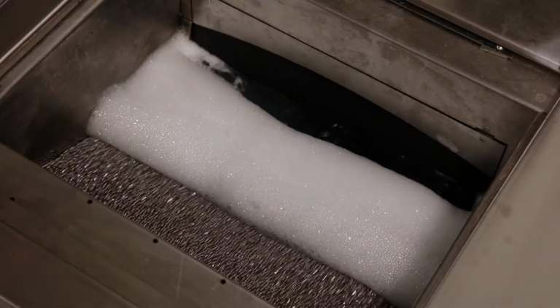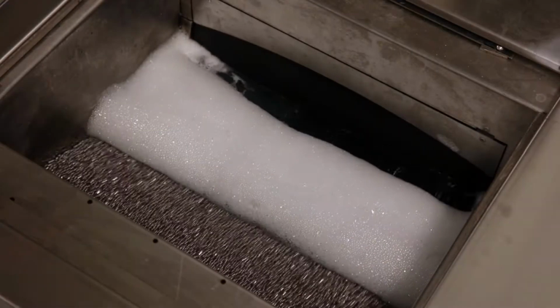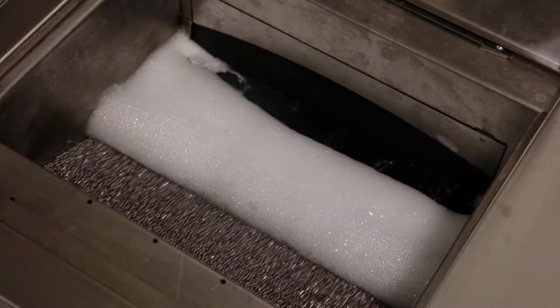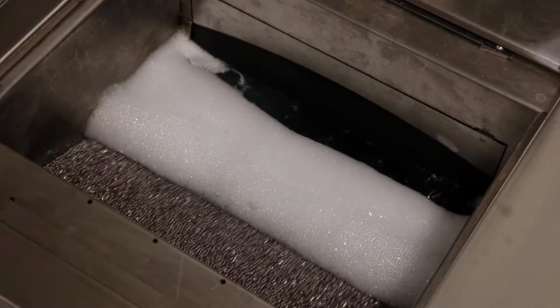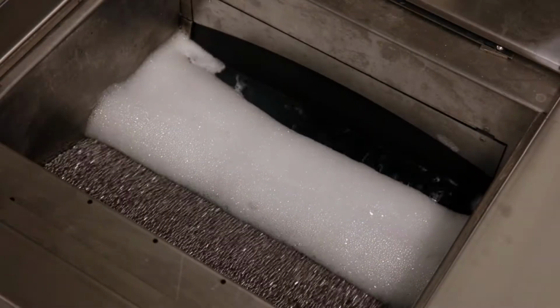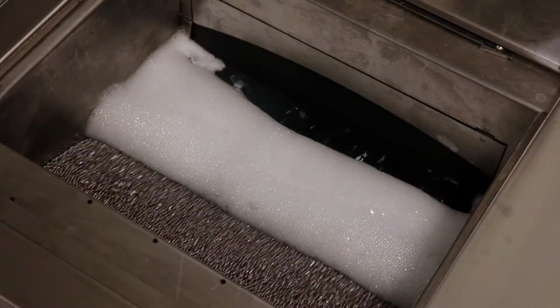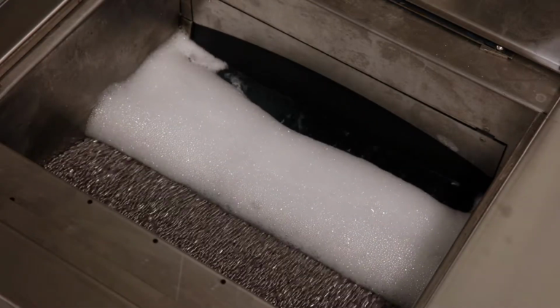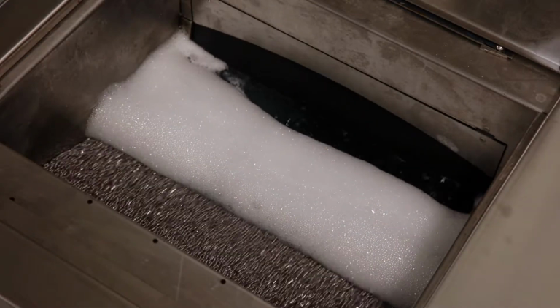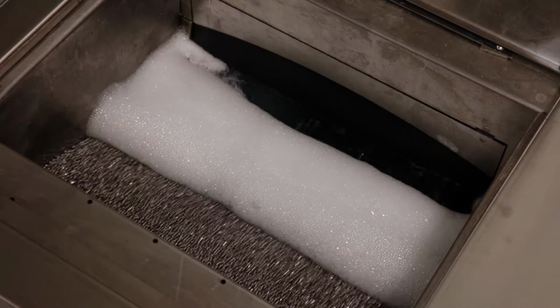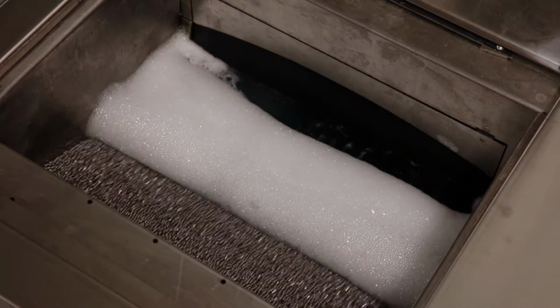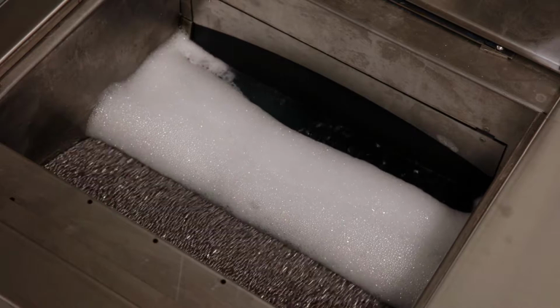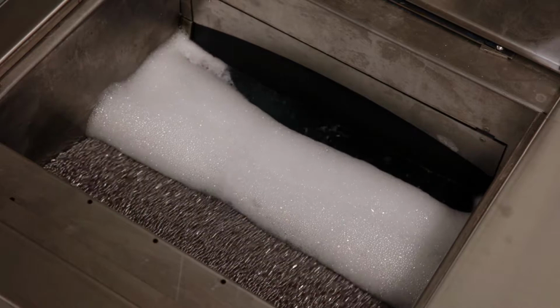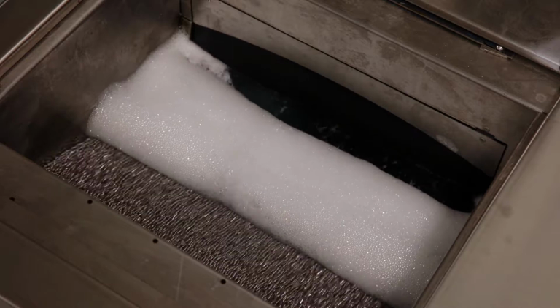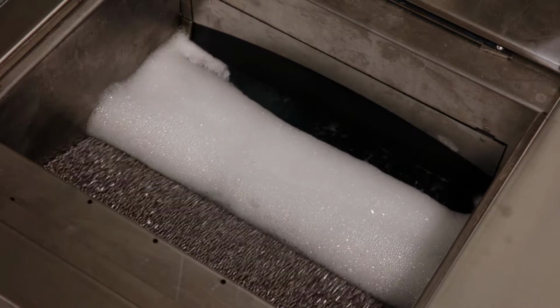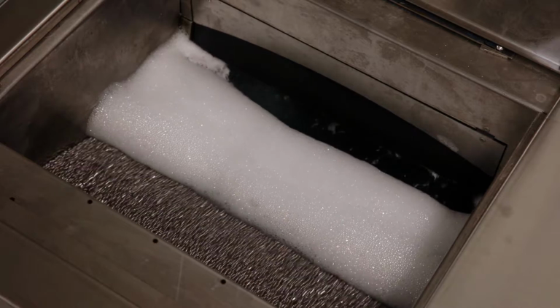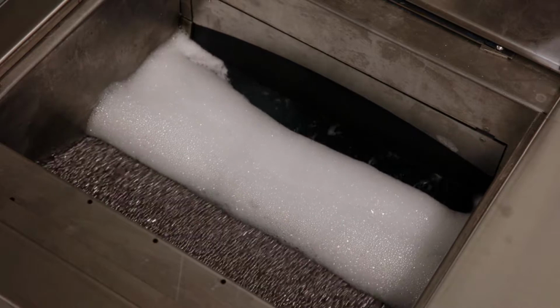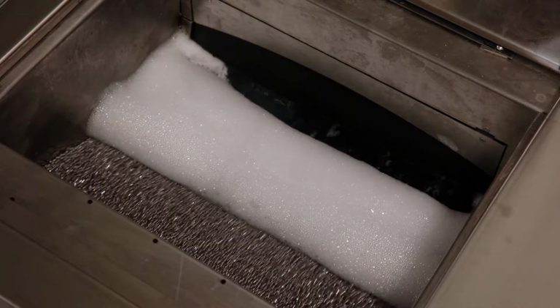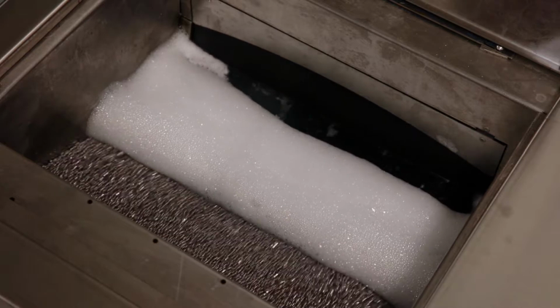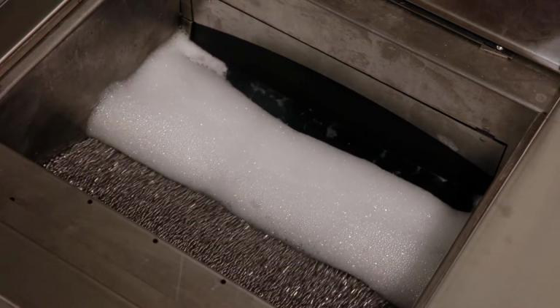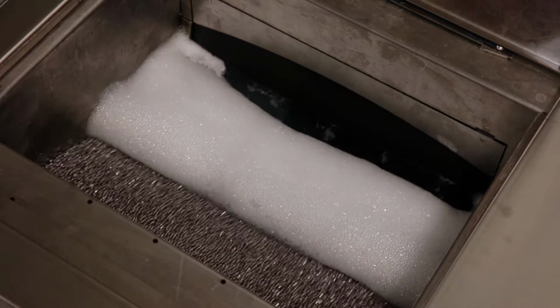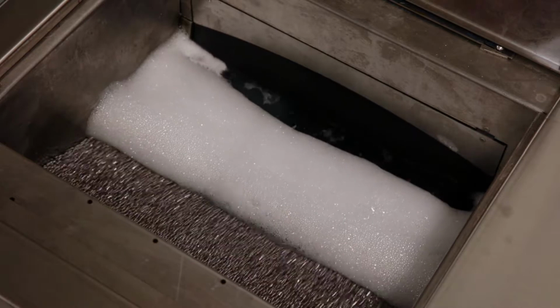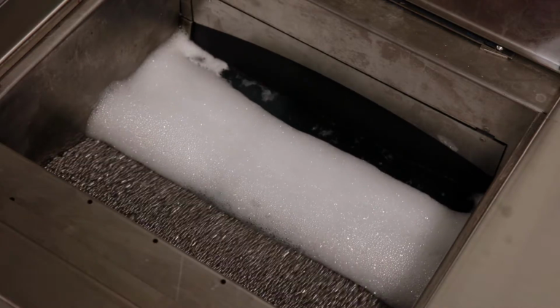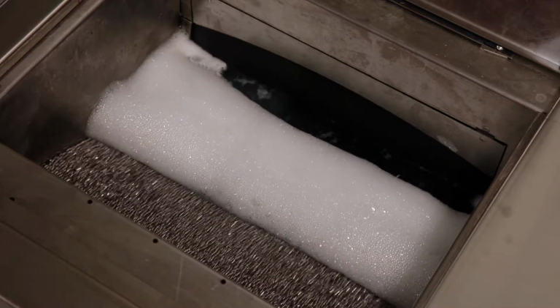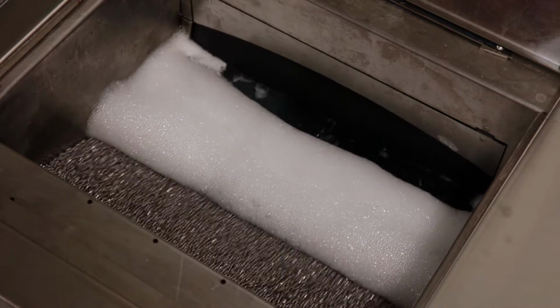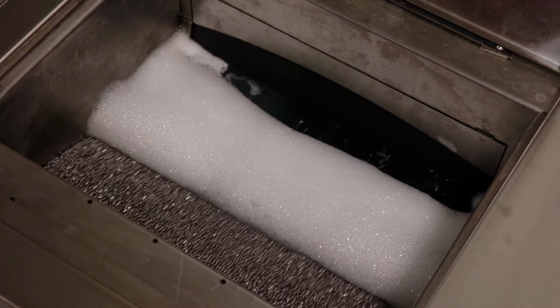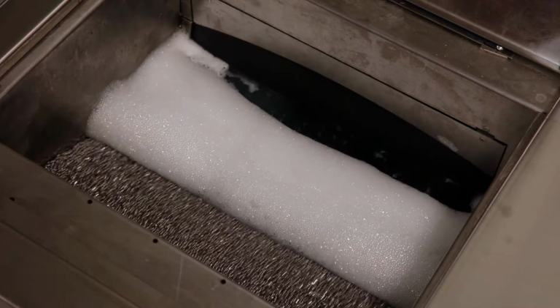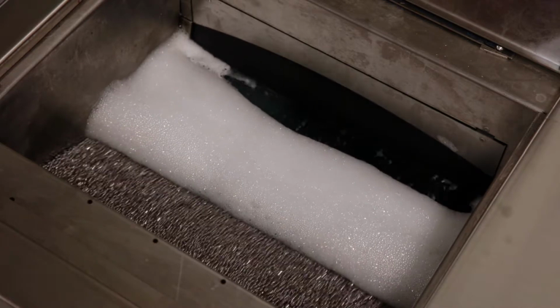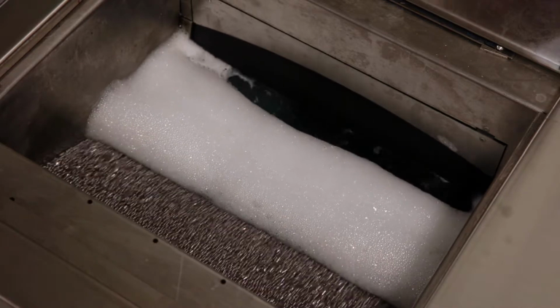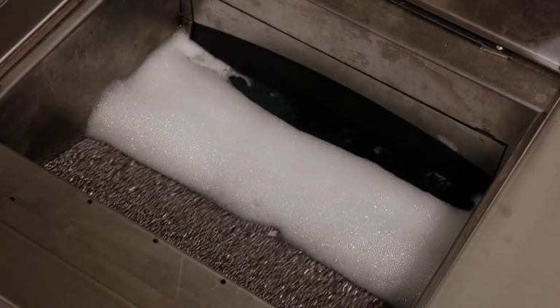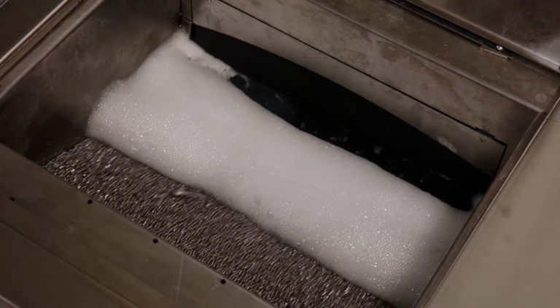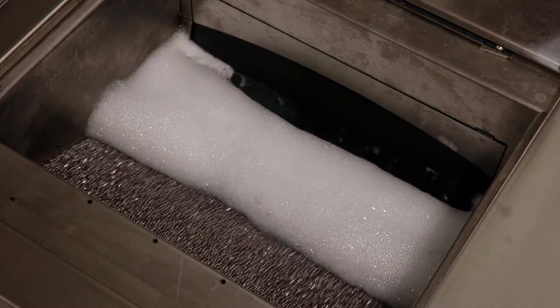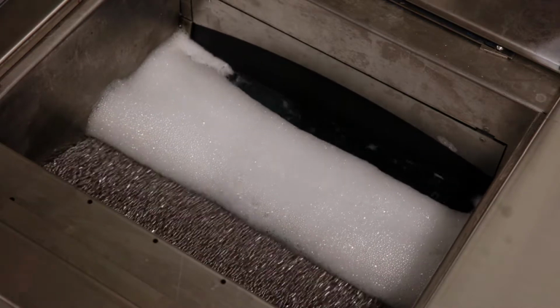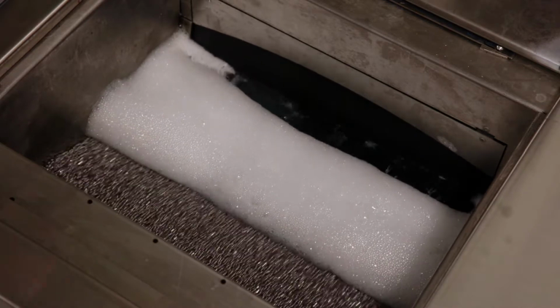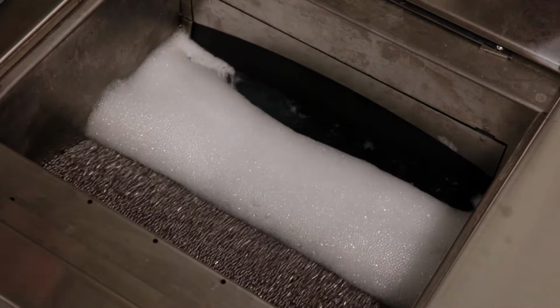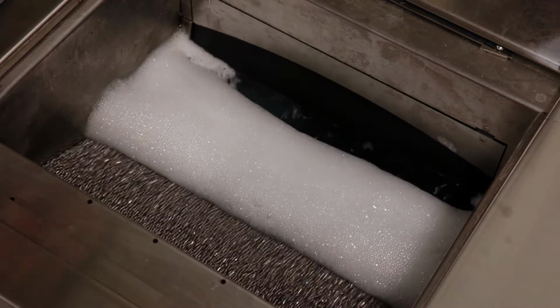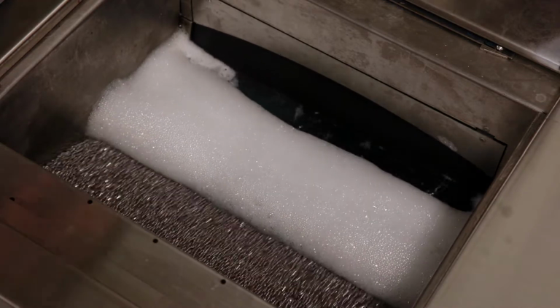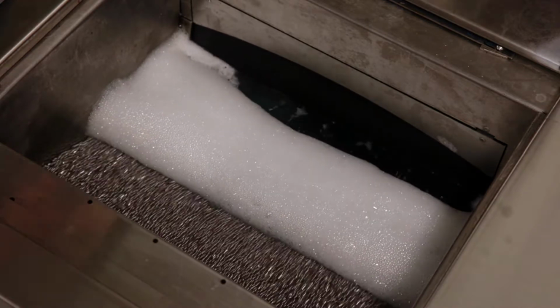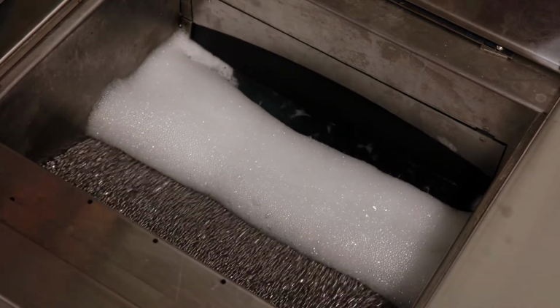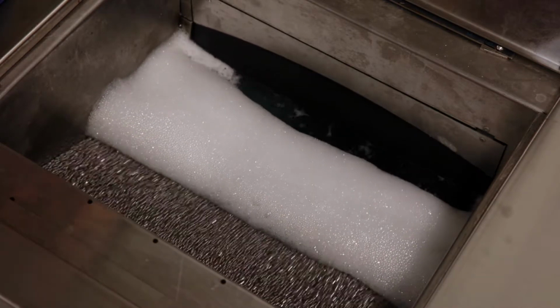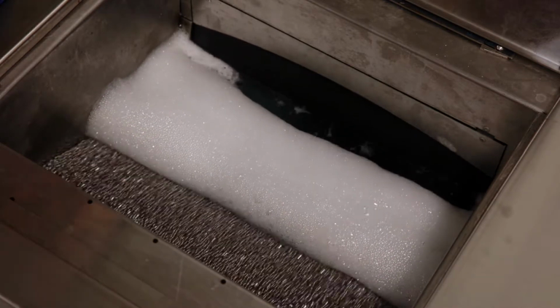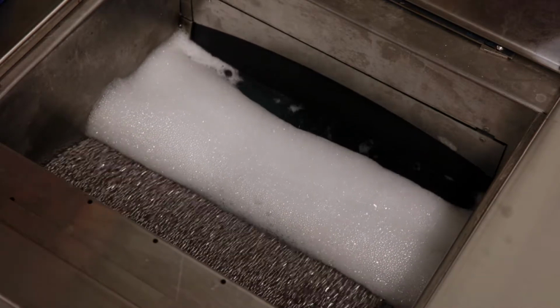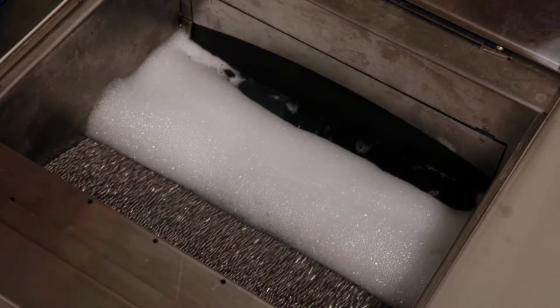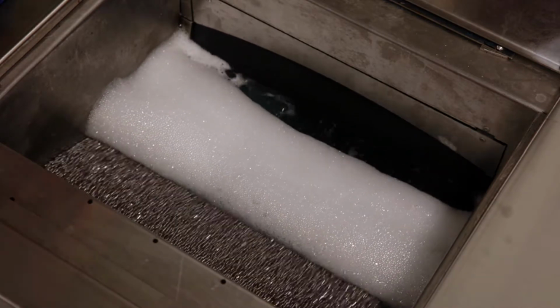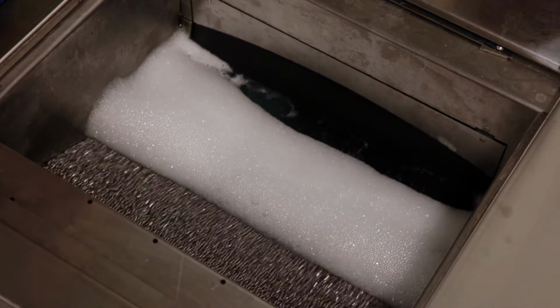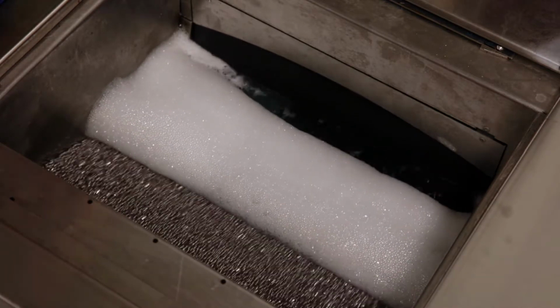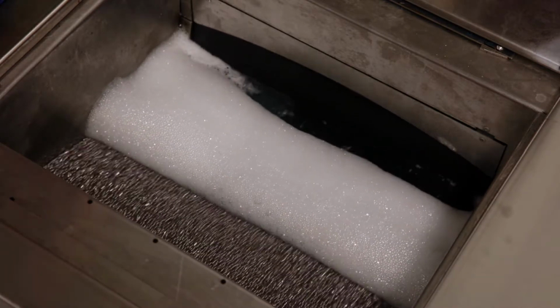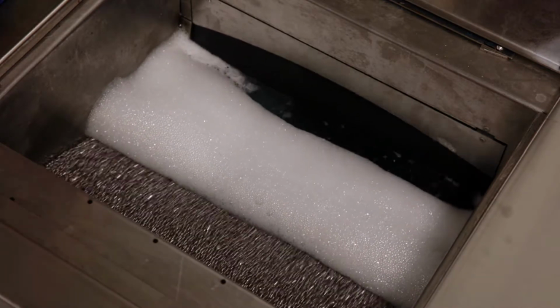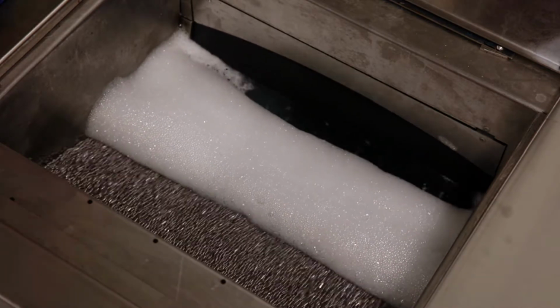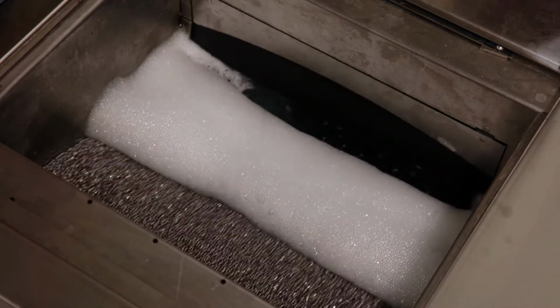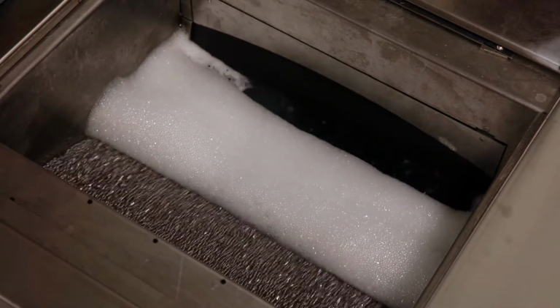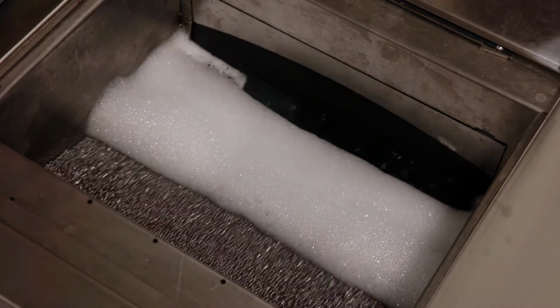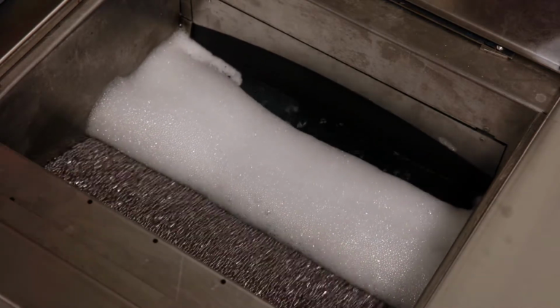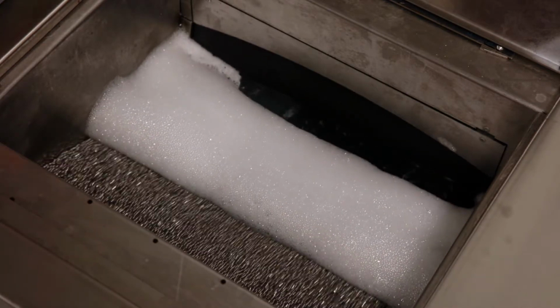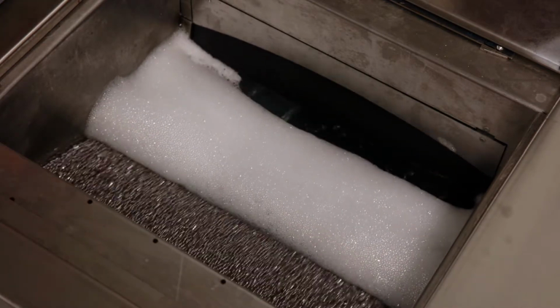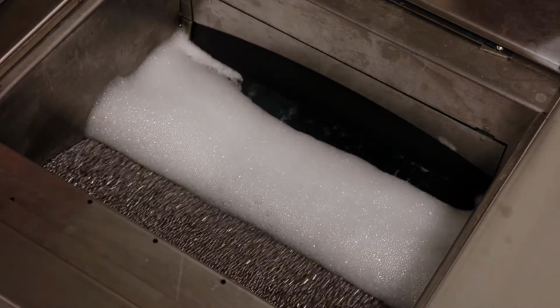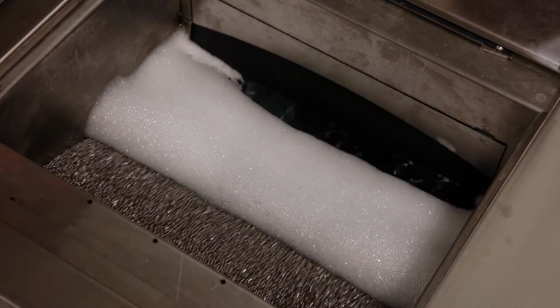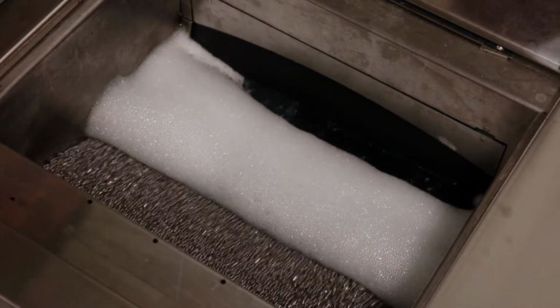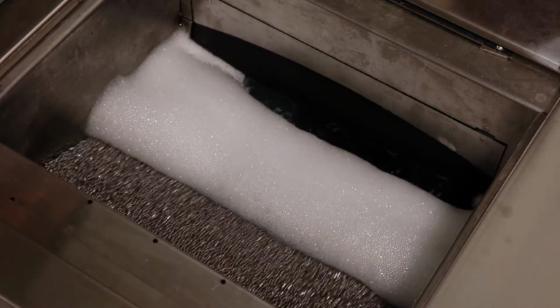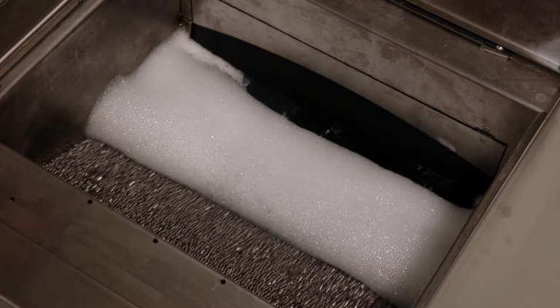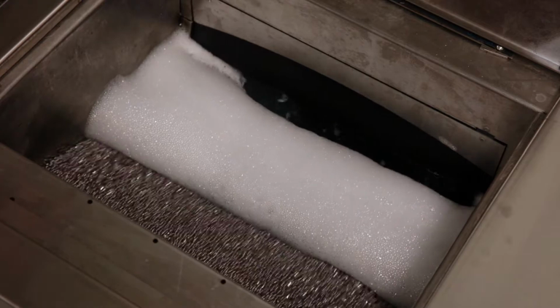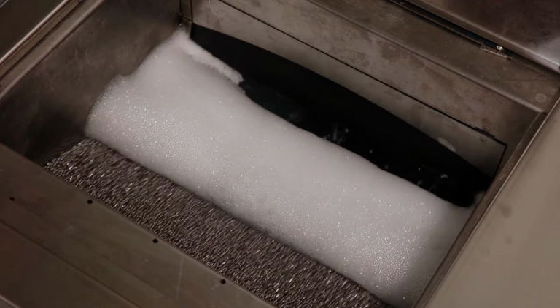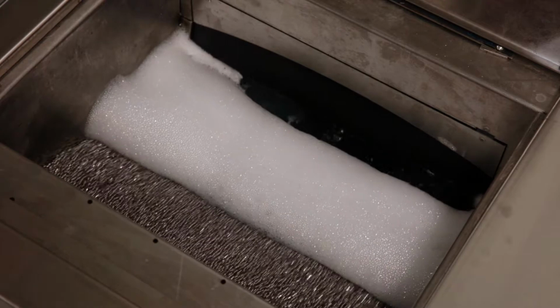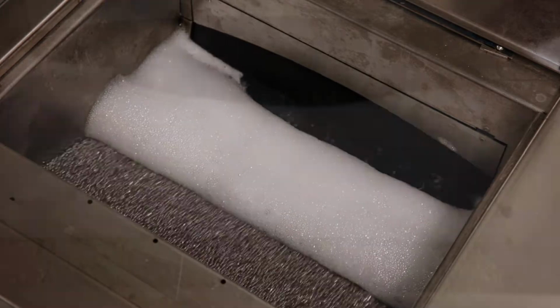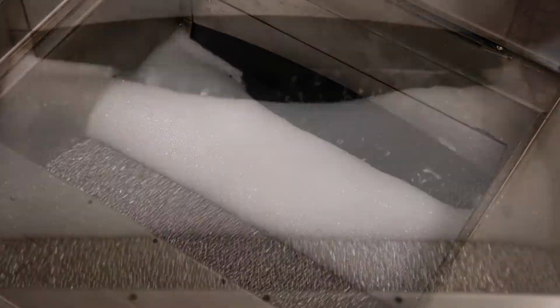It eliminates the impingement that normally occurs in other forms of ball burnishing, such as tumbling and vibratory burnishing.